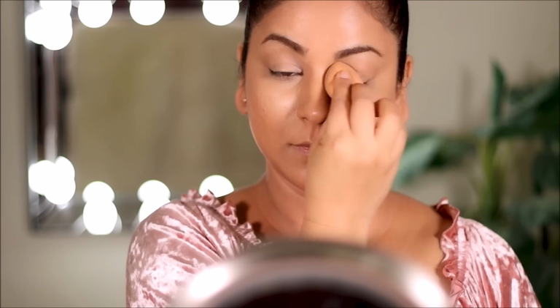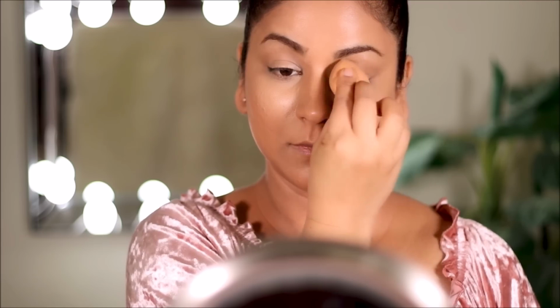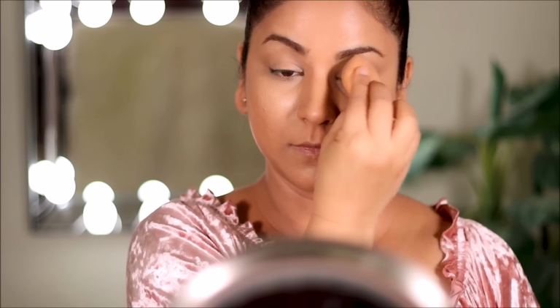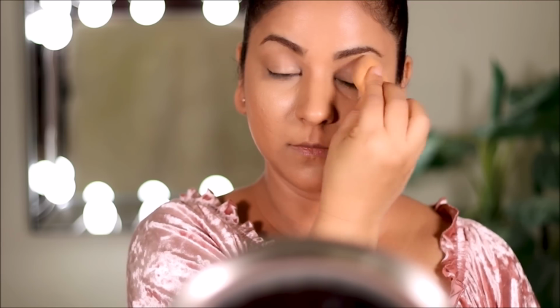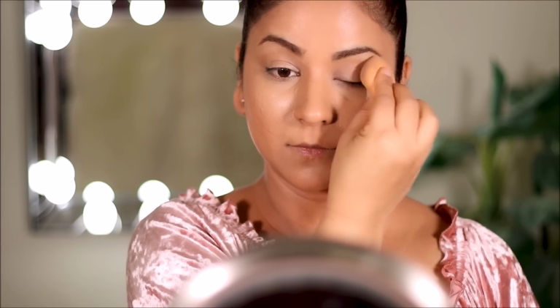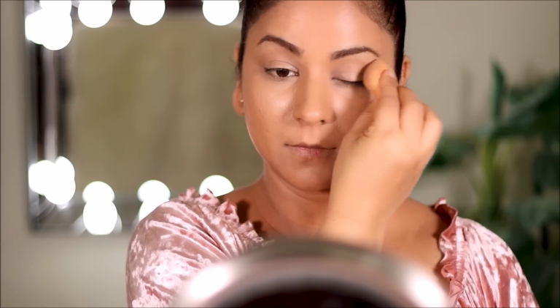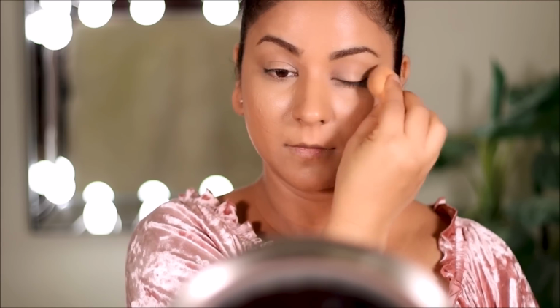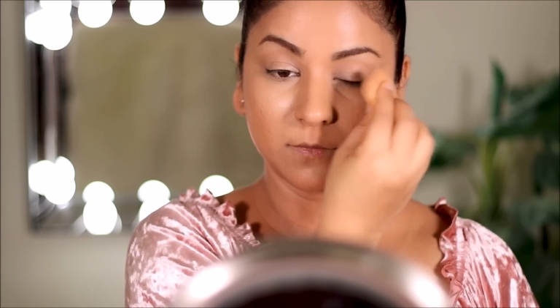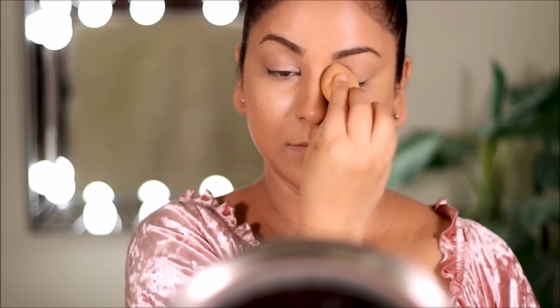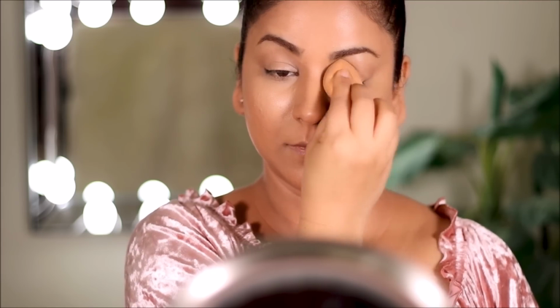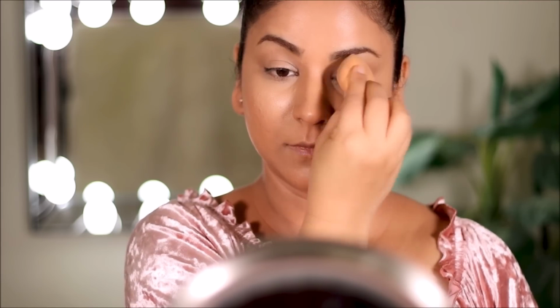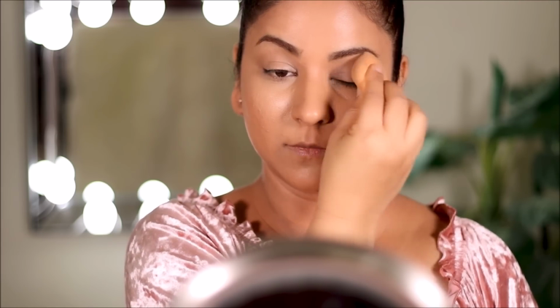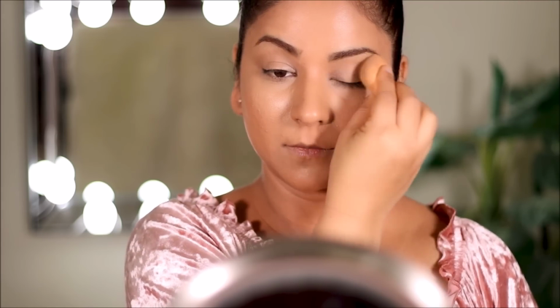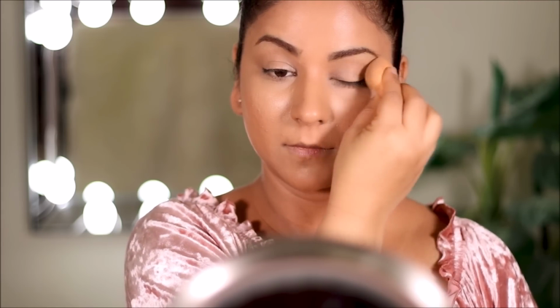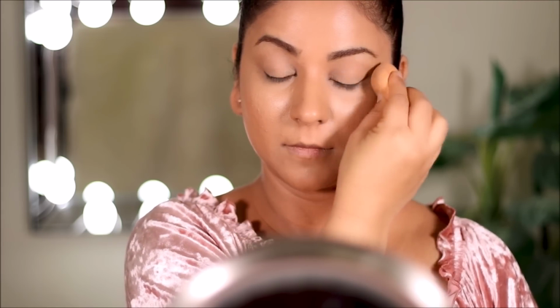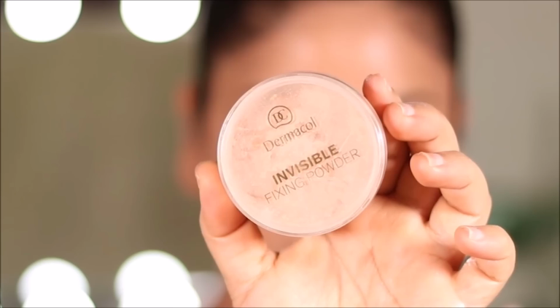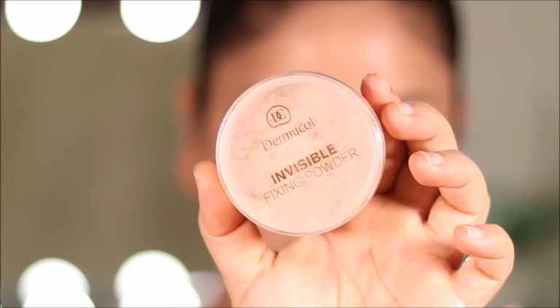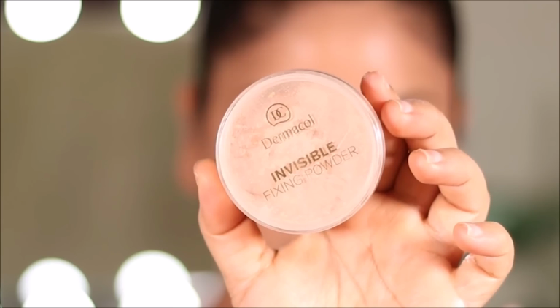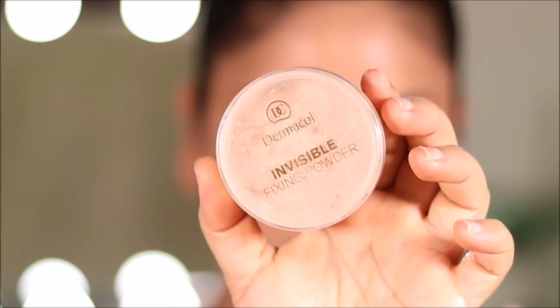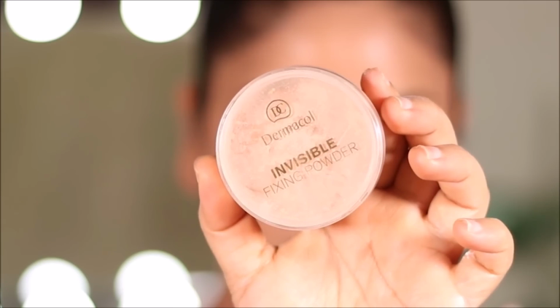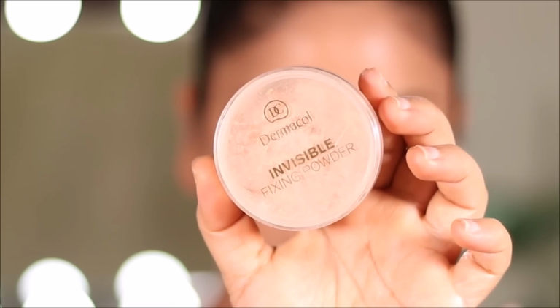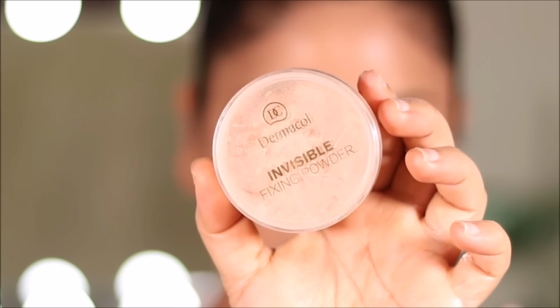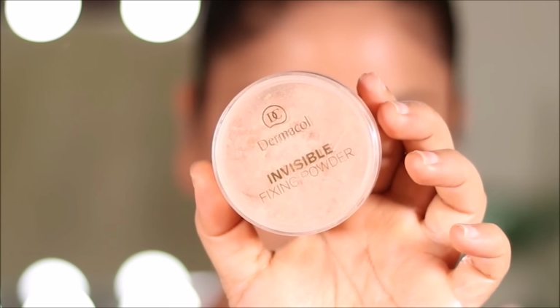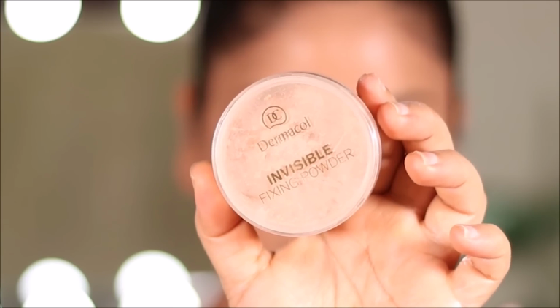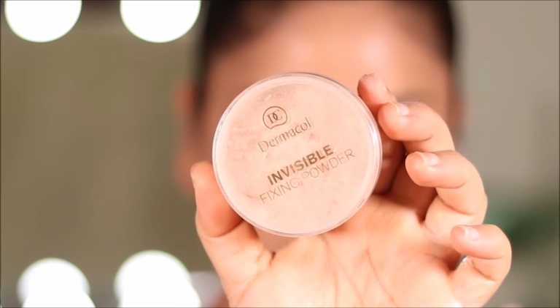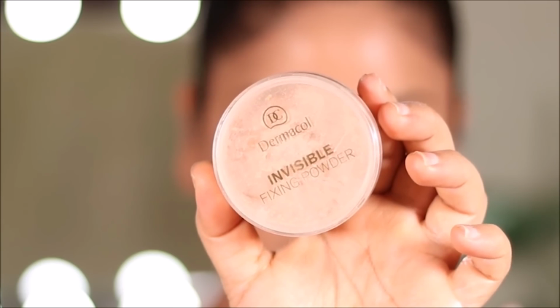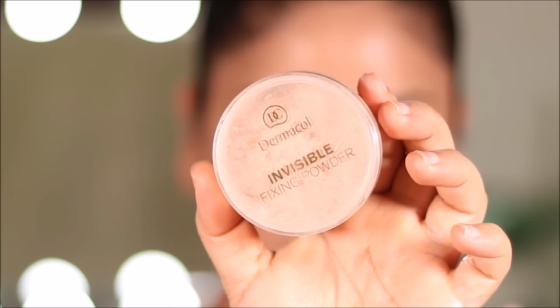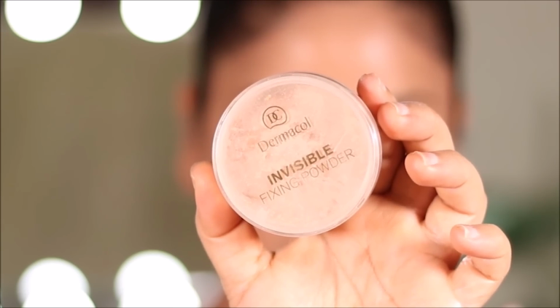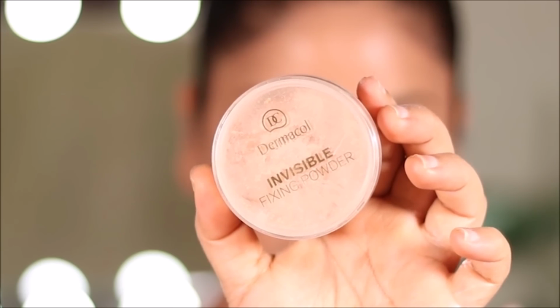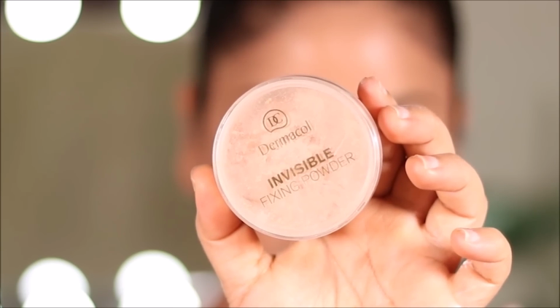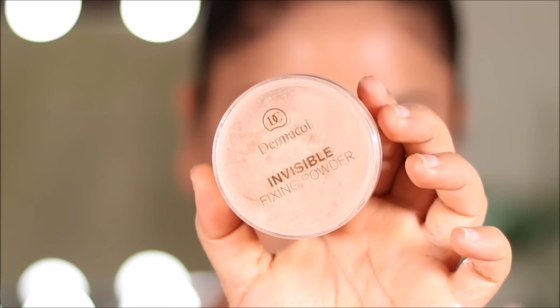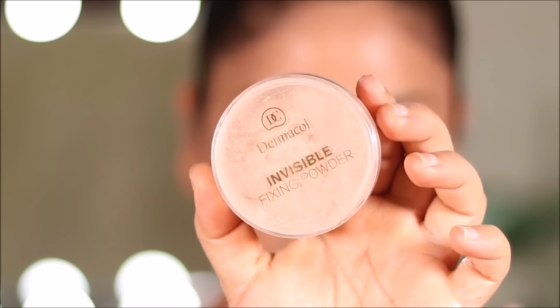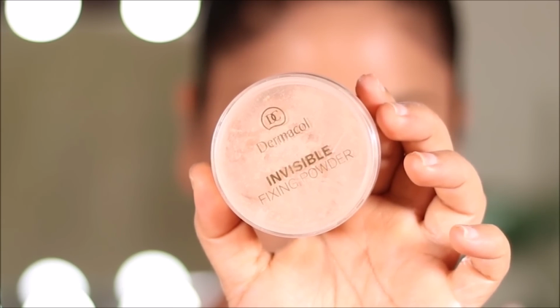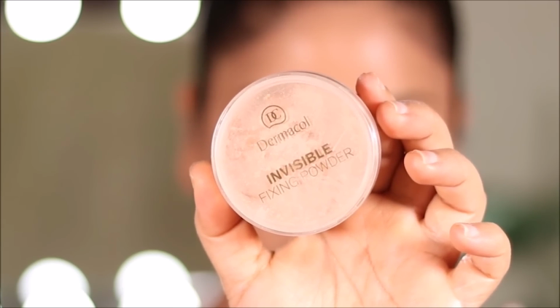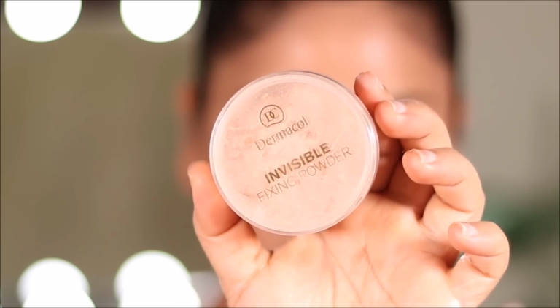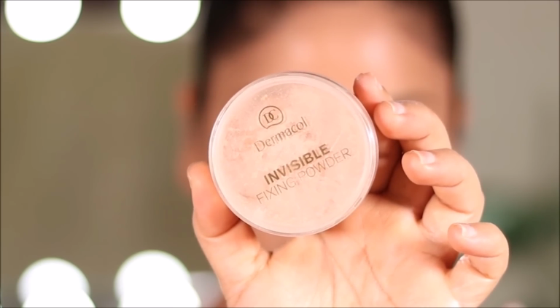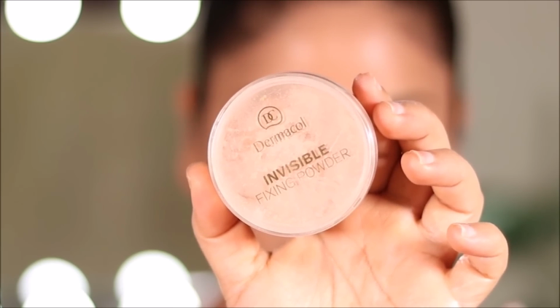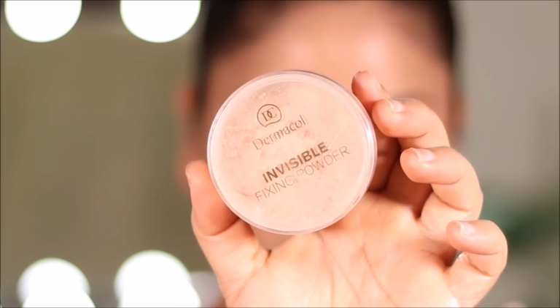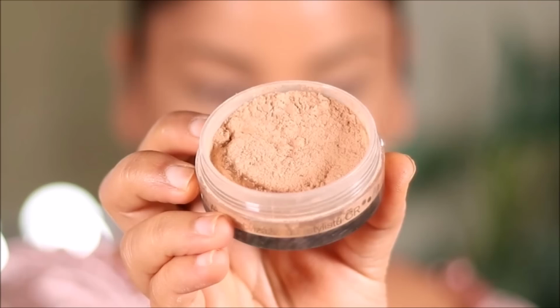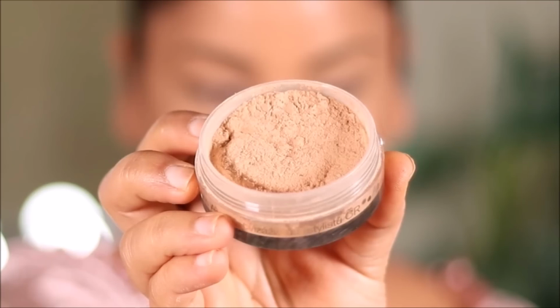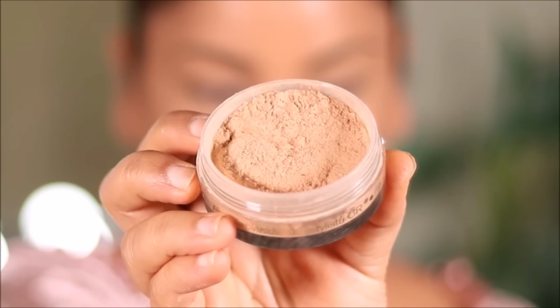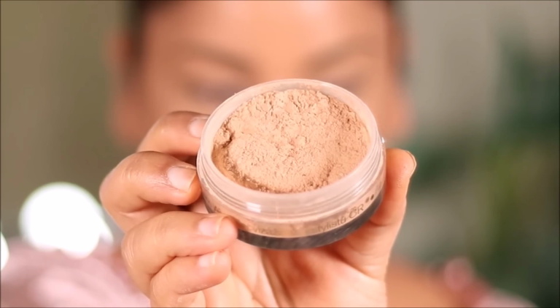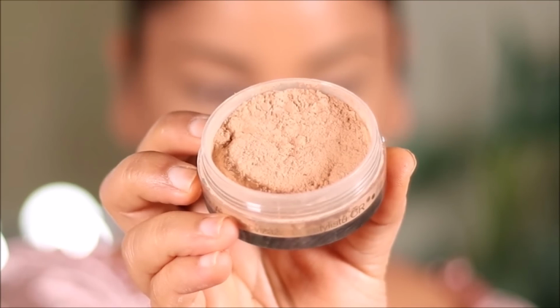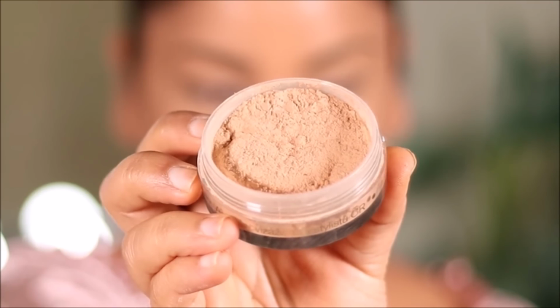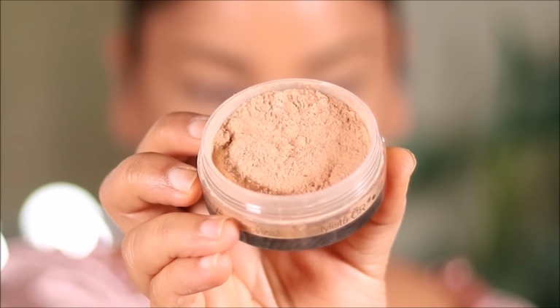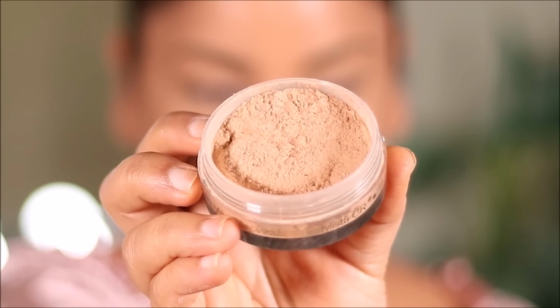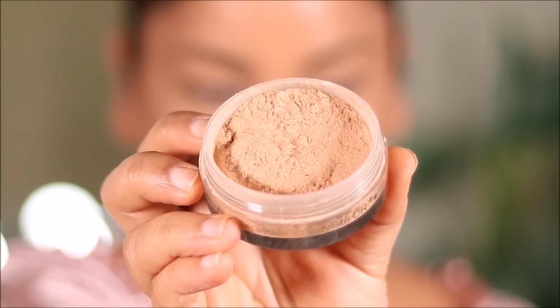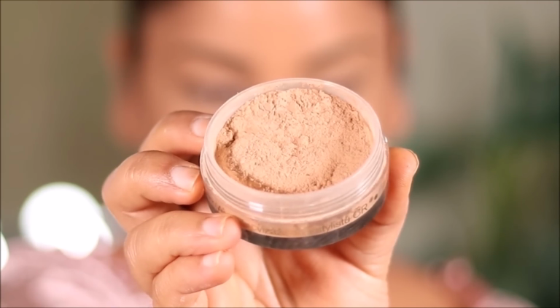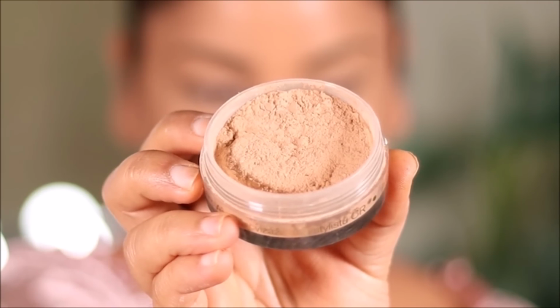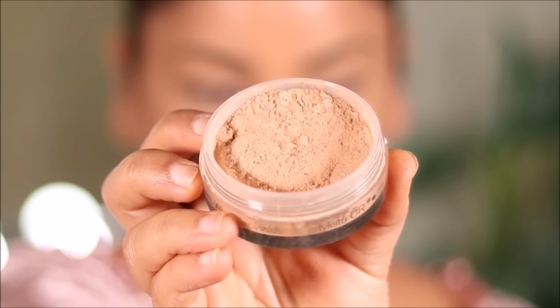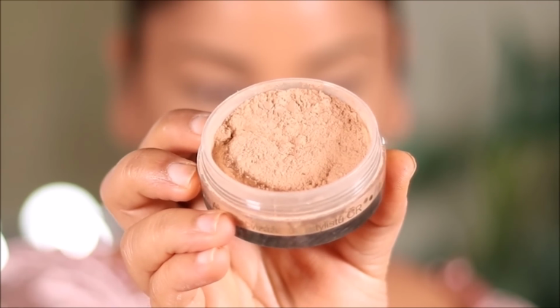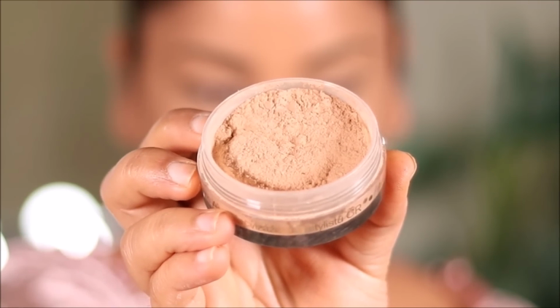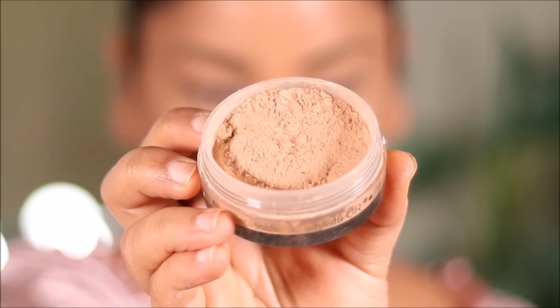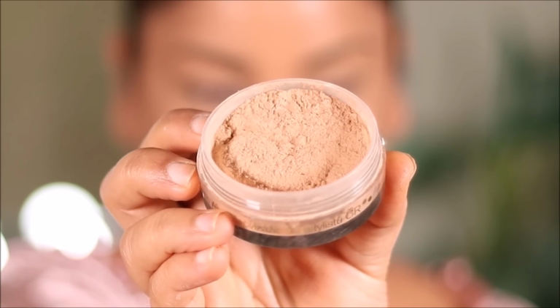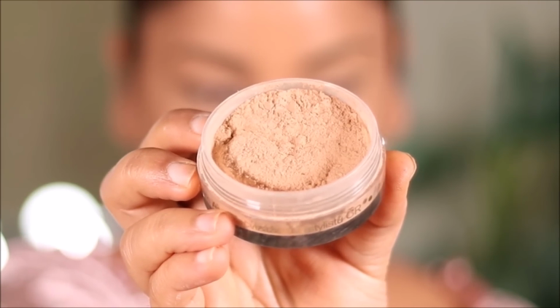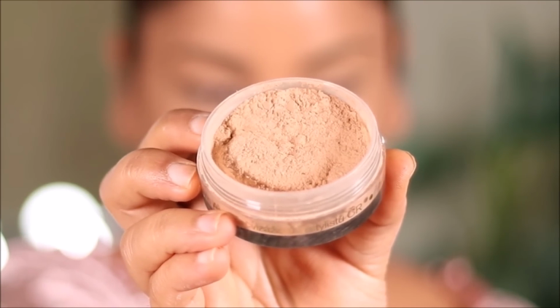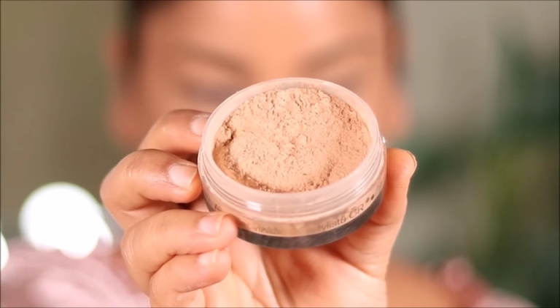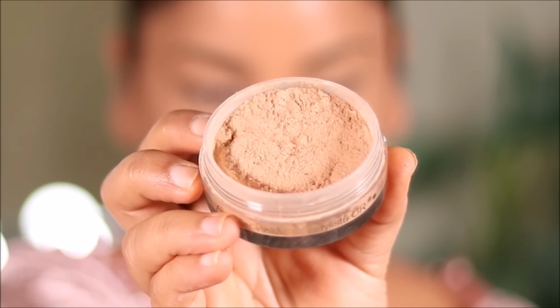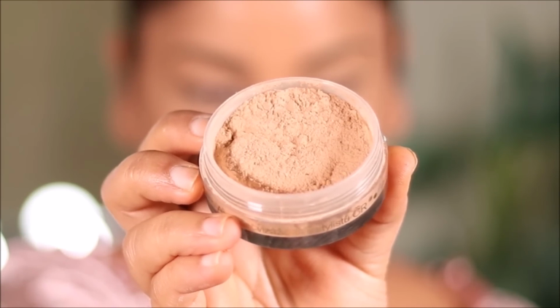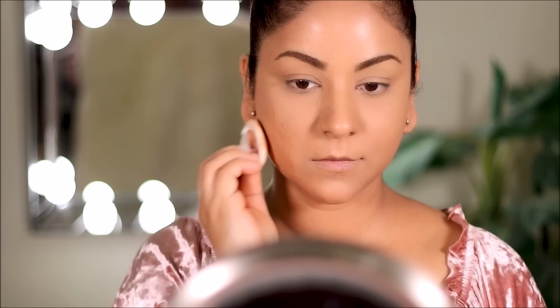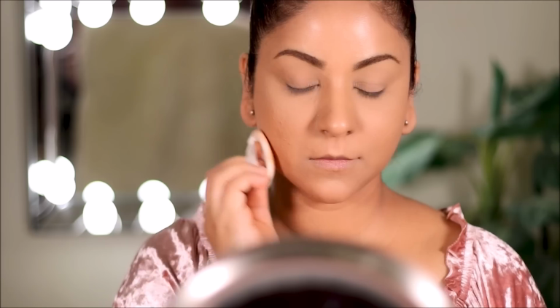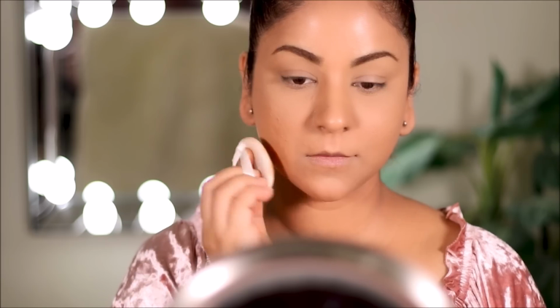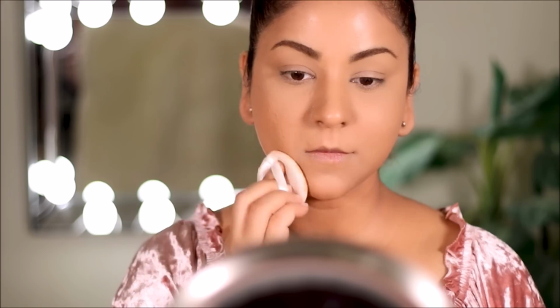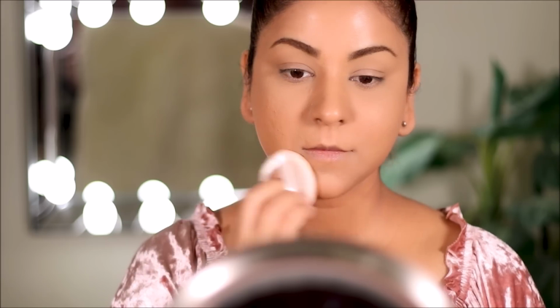Now to set my entire face I'm going to be using the Dermacol Invisible Fixing Powder. As you can see it's tinted, so it doesn't give you flashbacks.